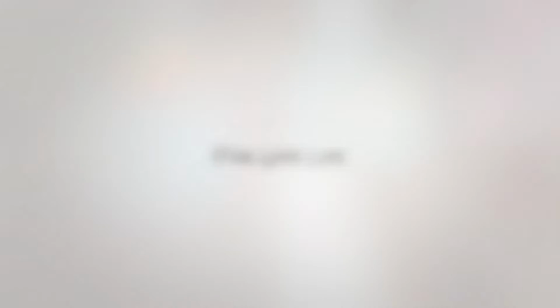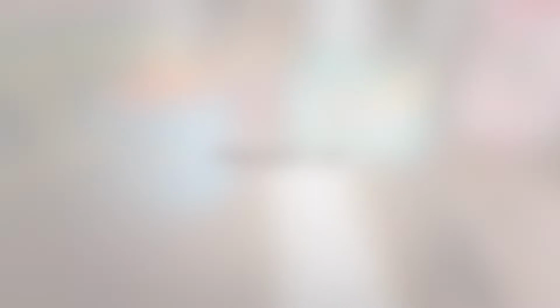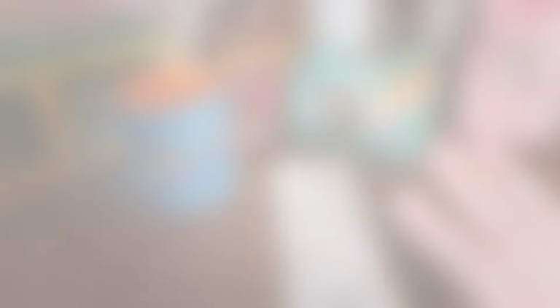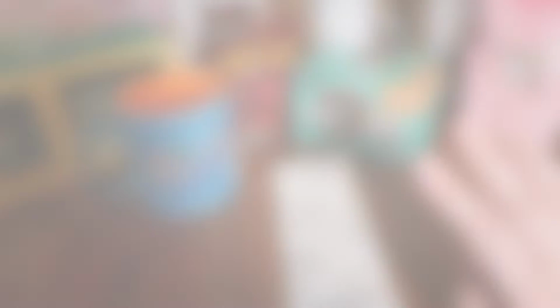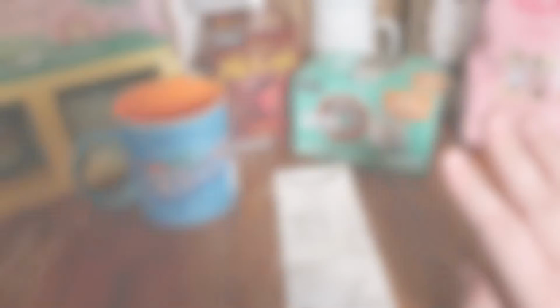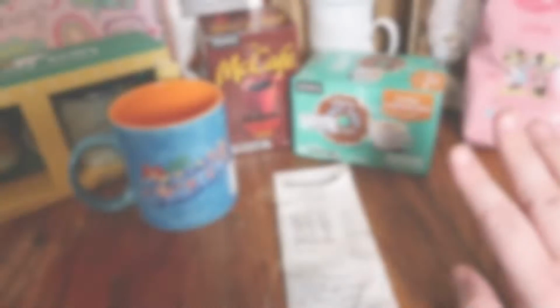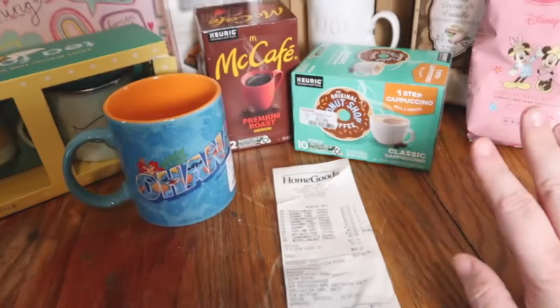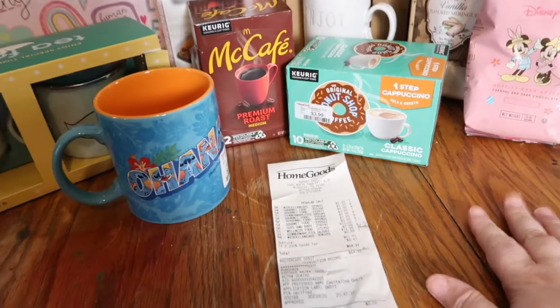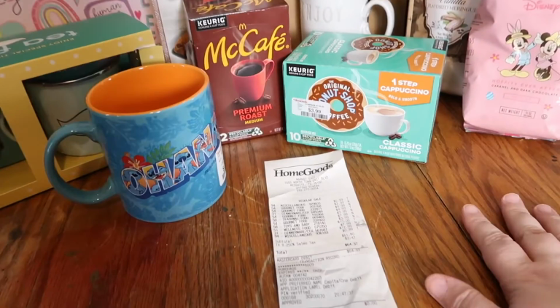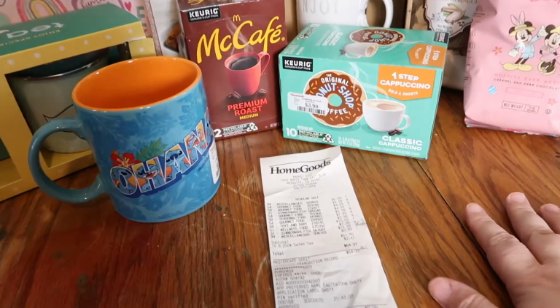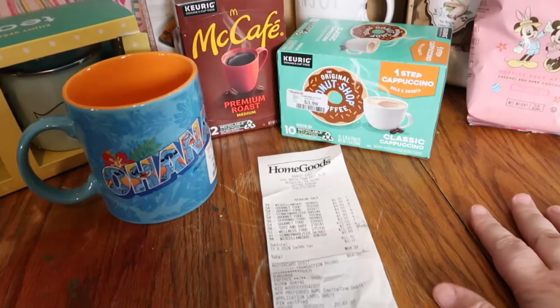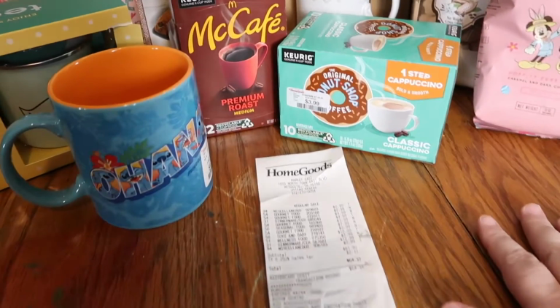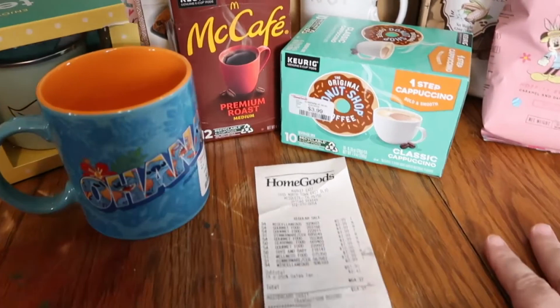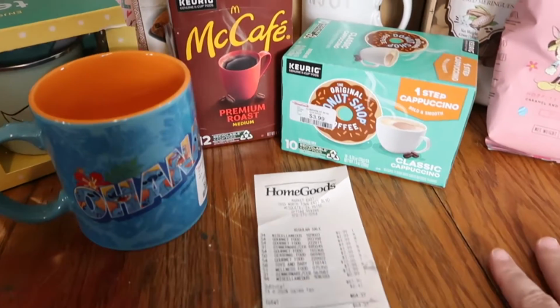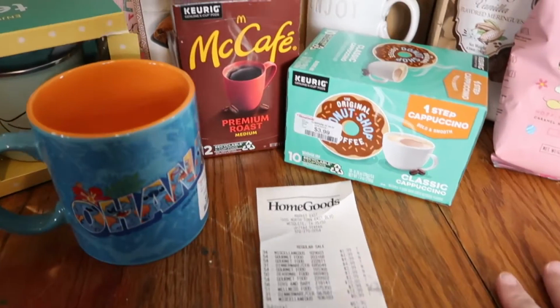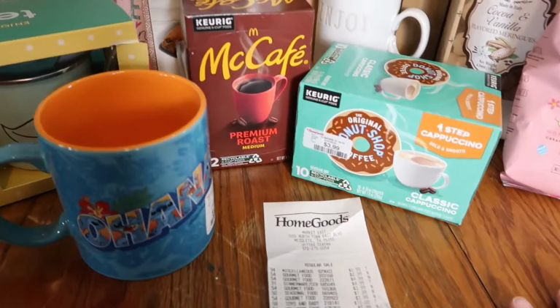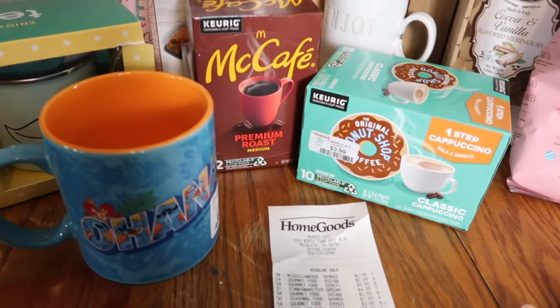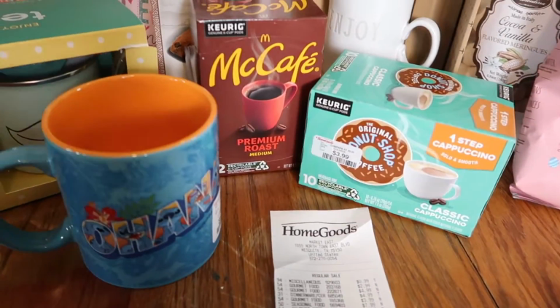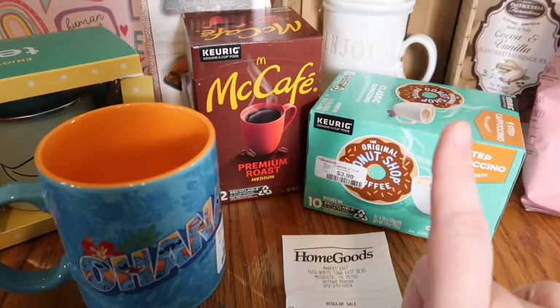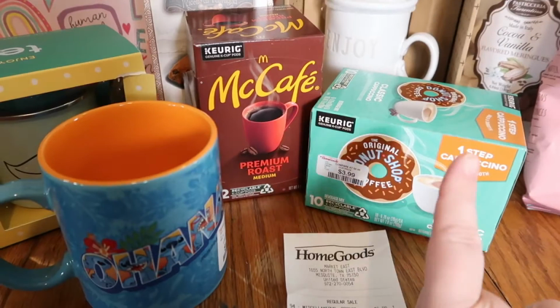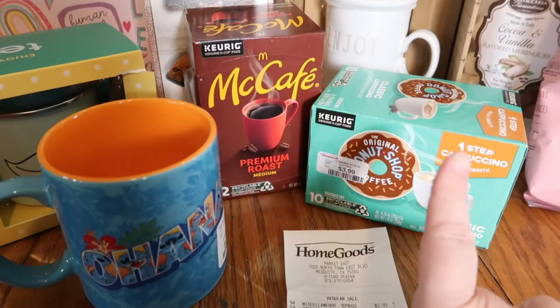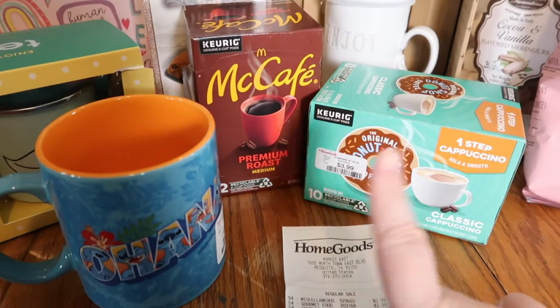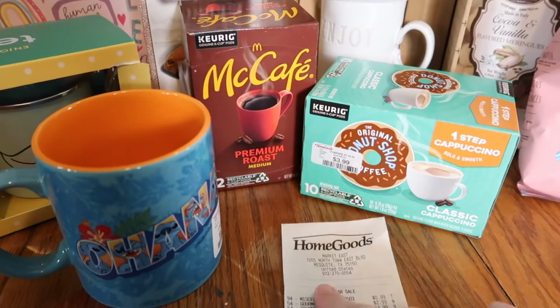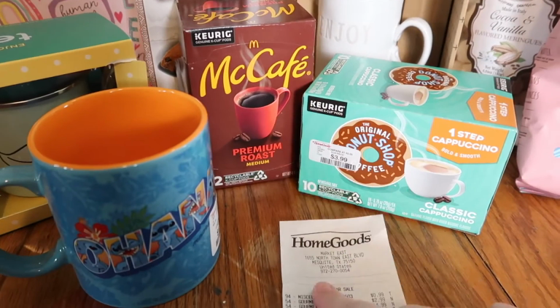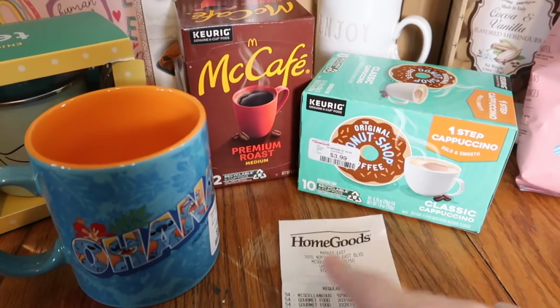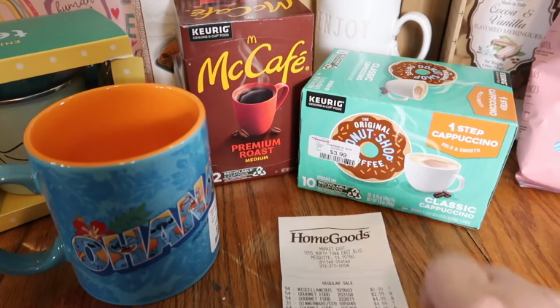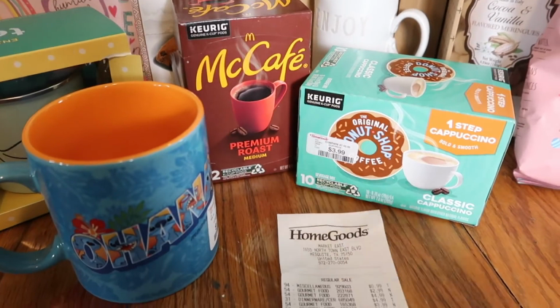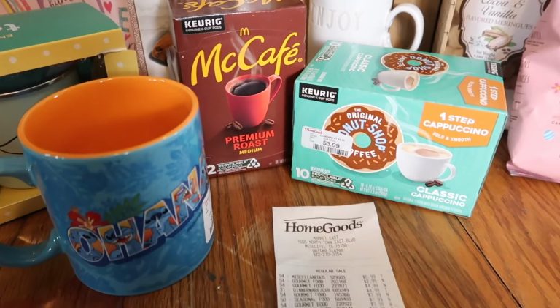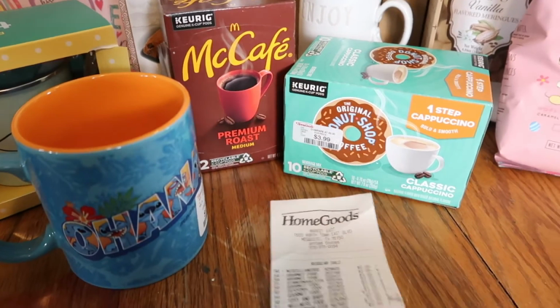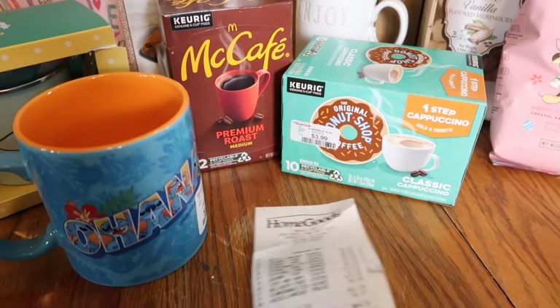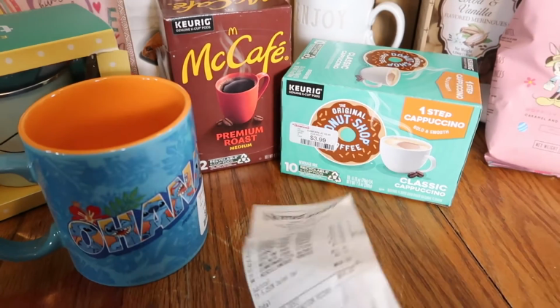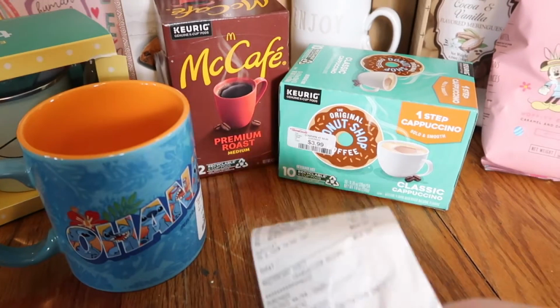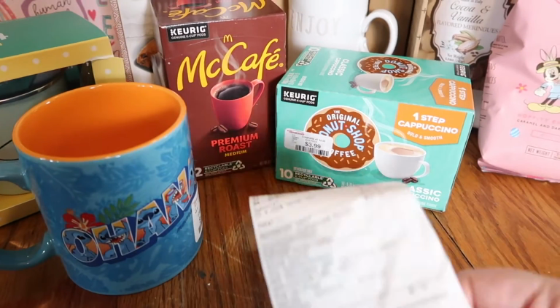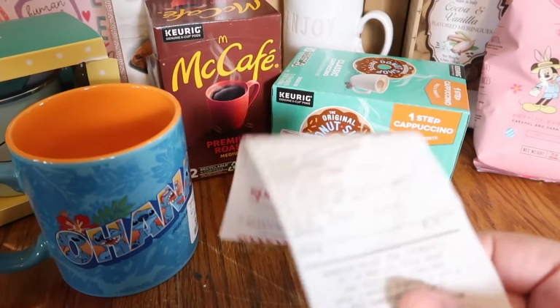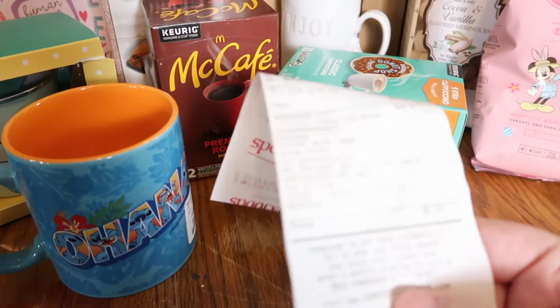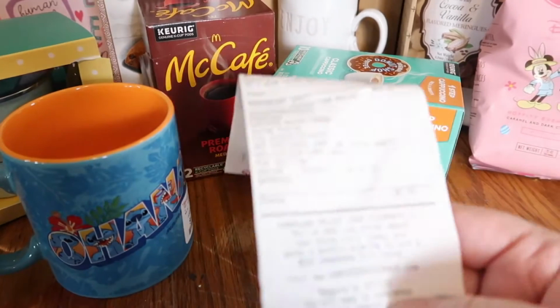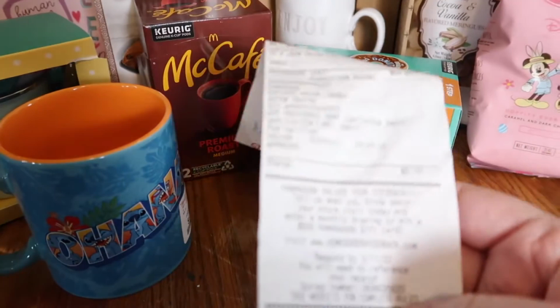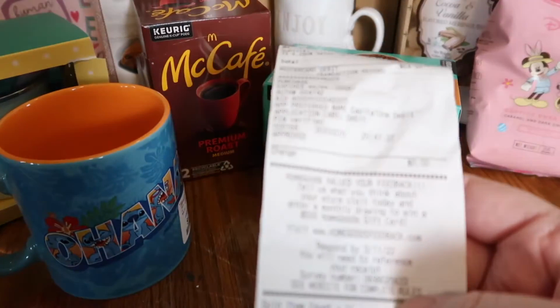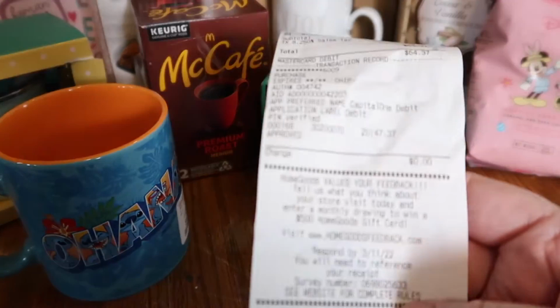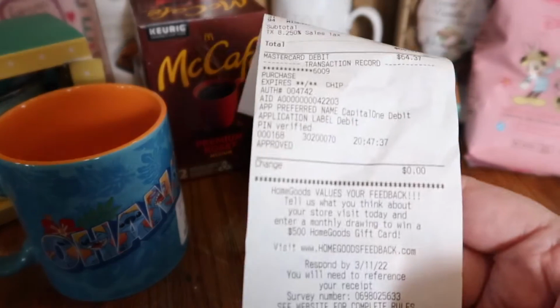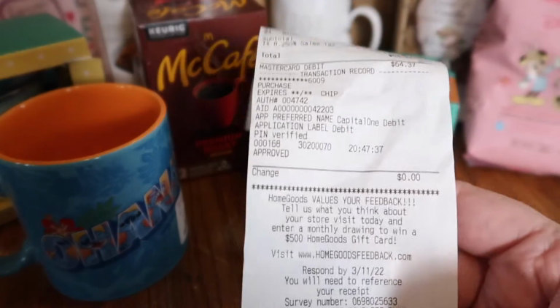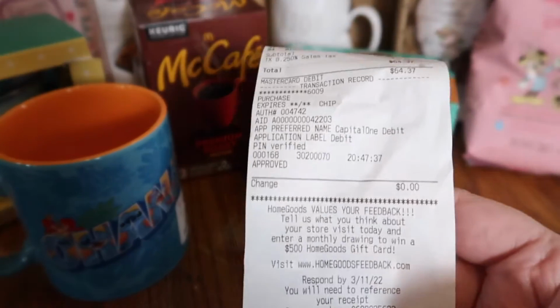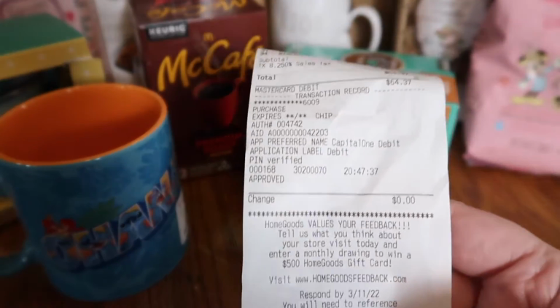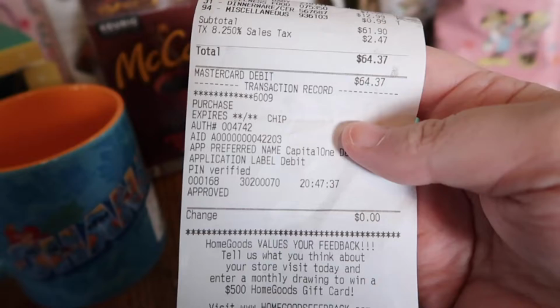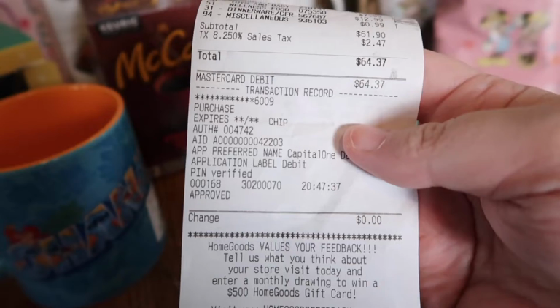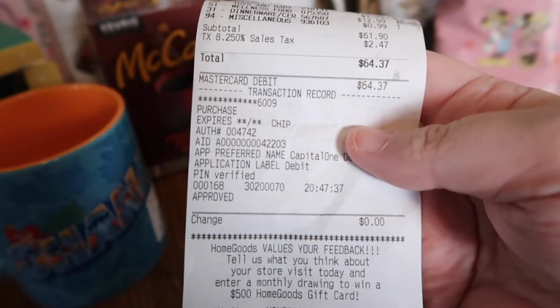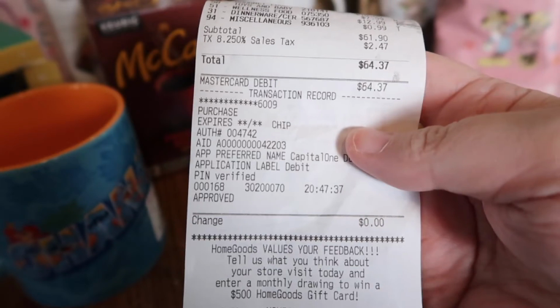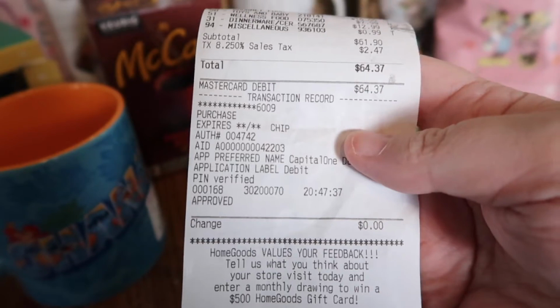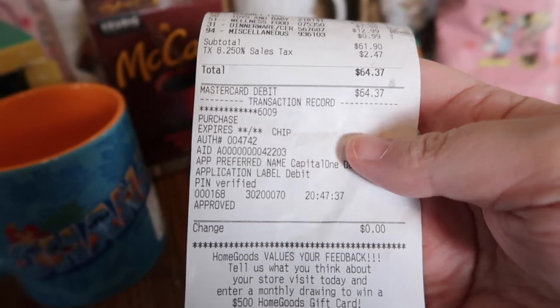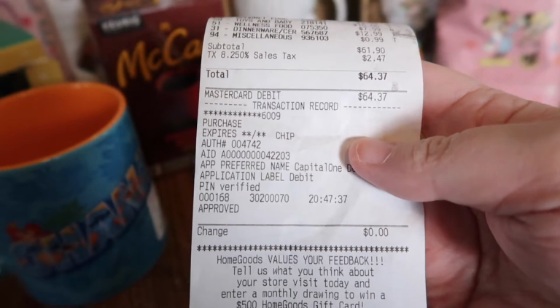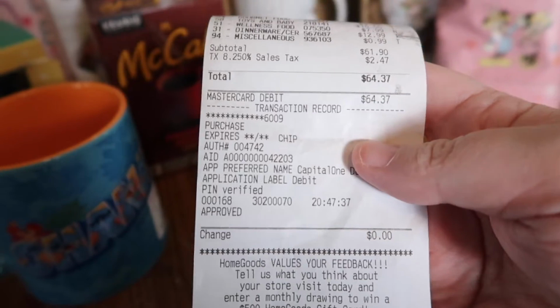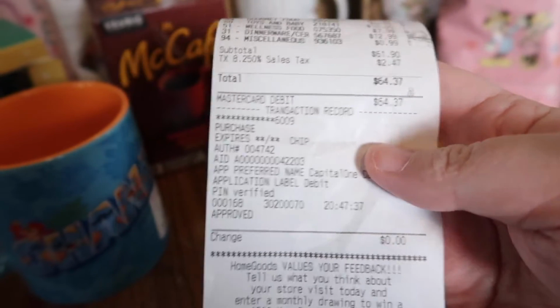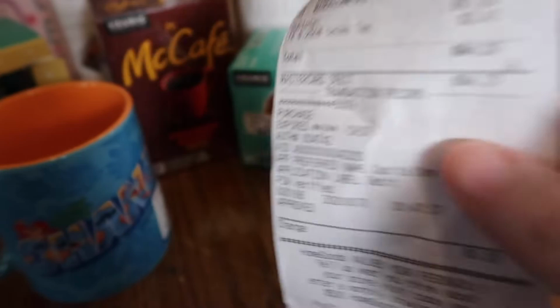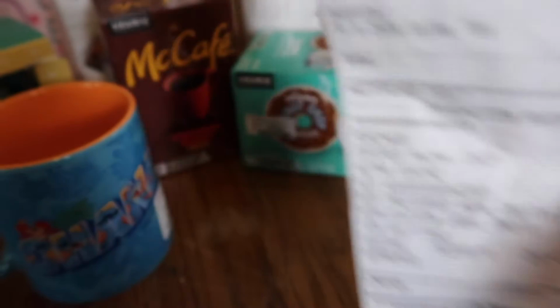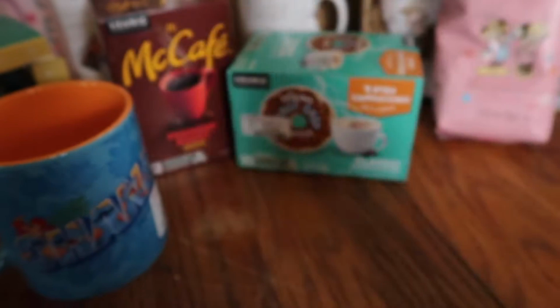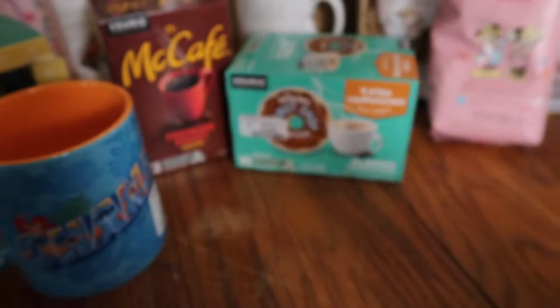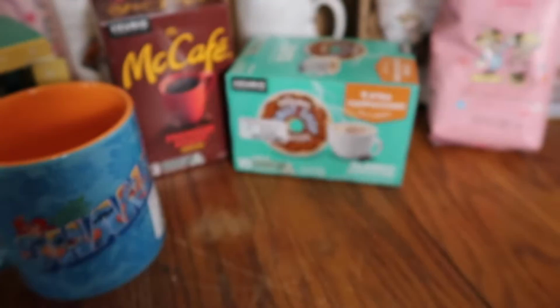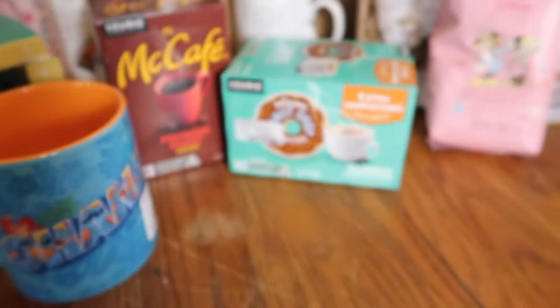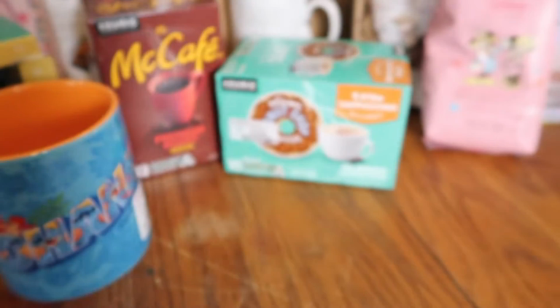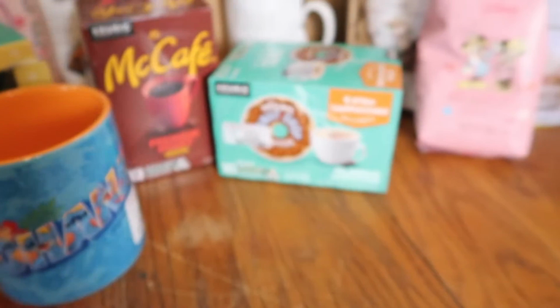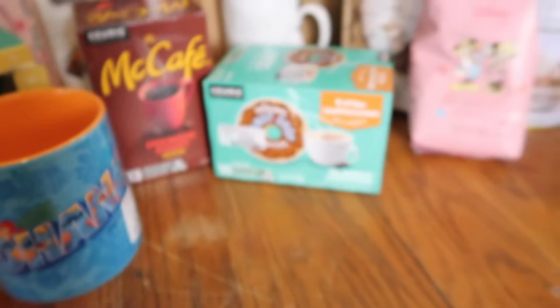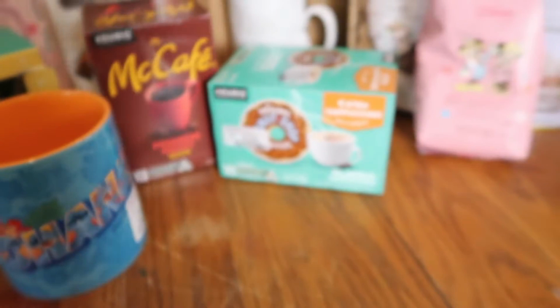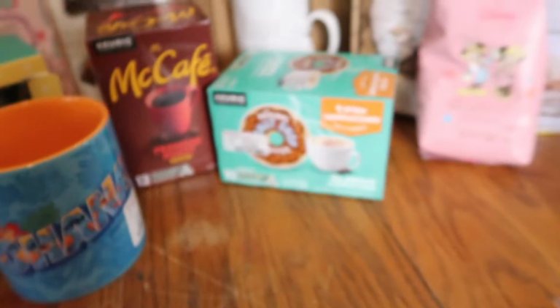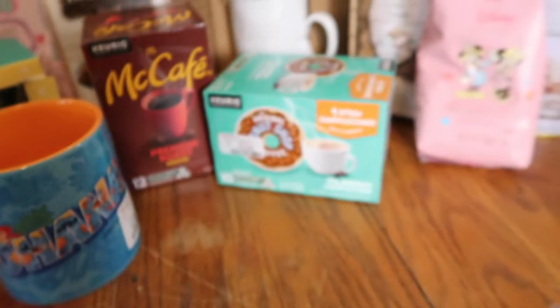Hey everybody, welcome back to my channel. I went to Home Goods and I spent $64.37, which isn't bad when you see what all I have.